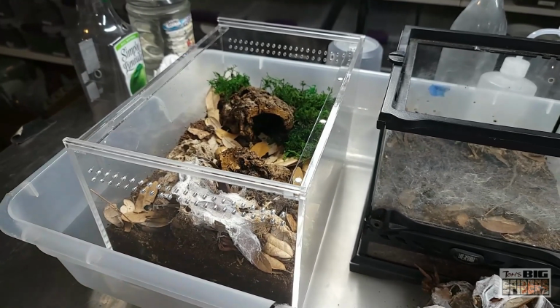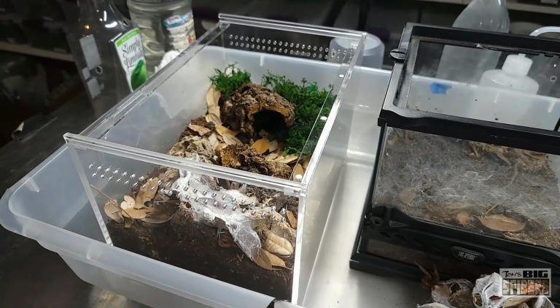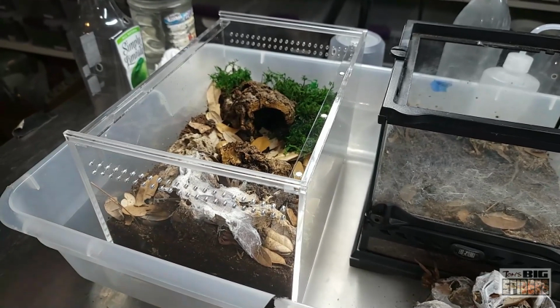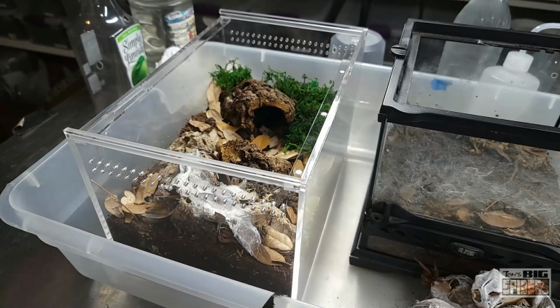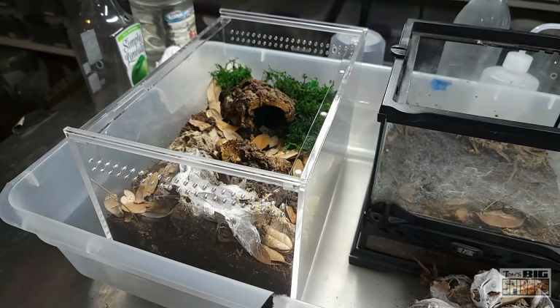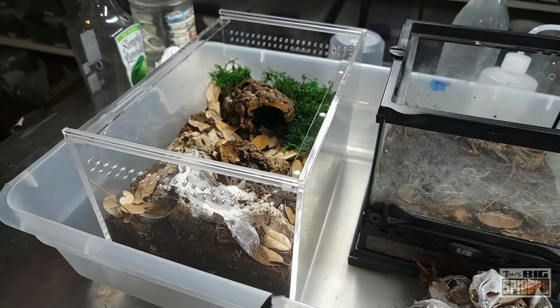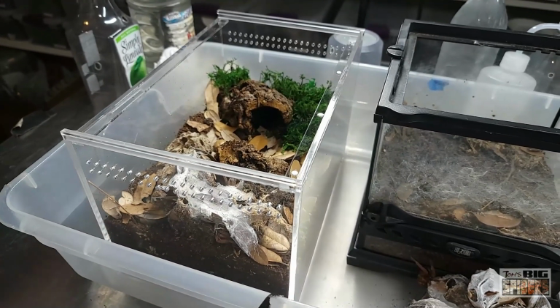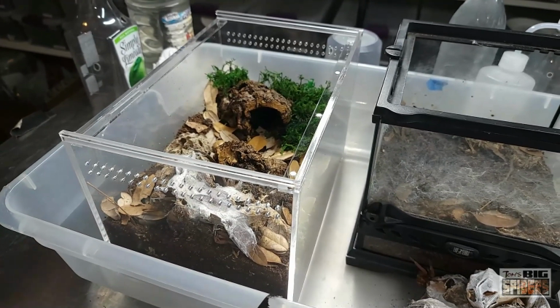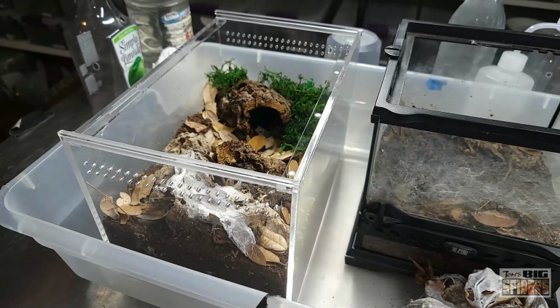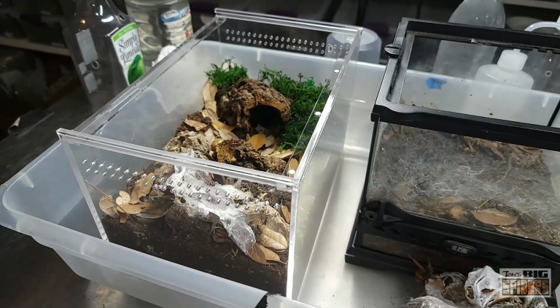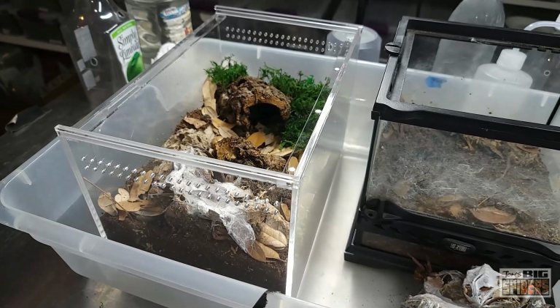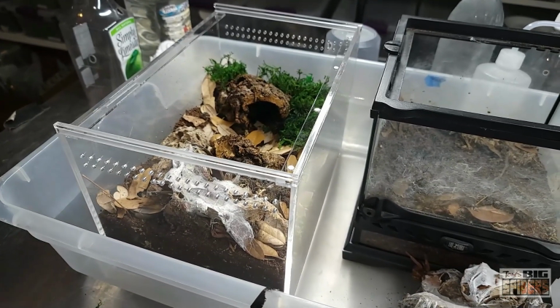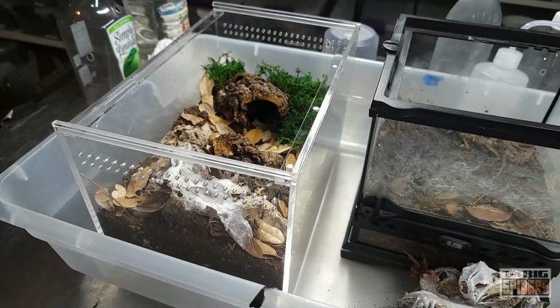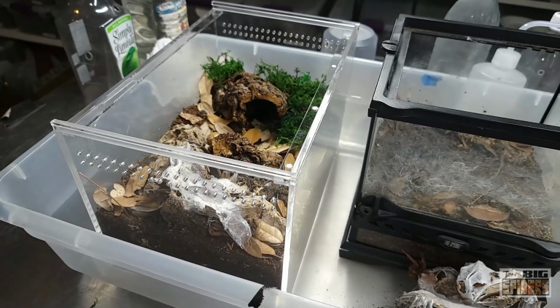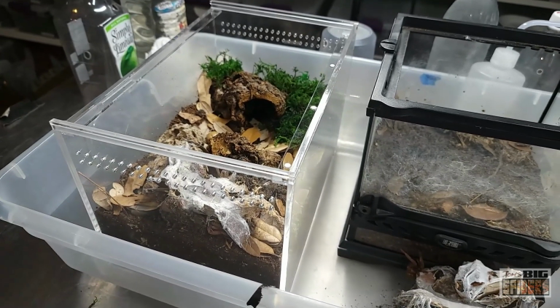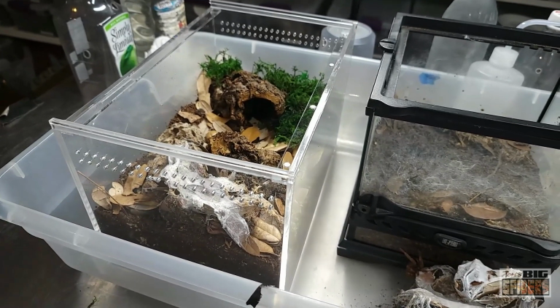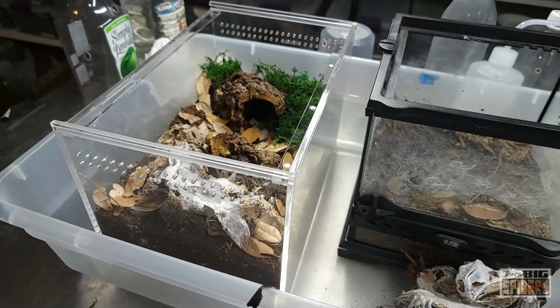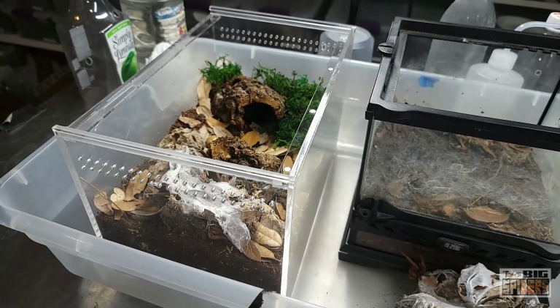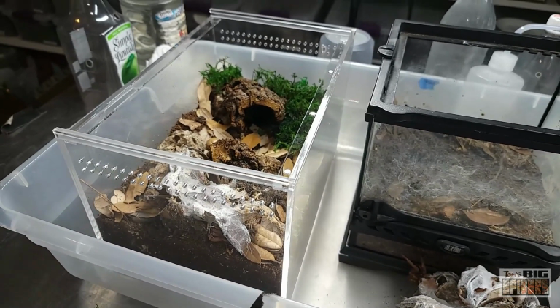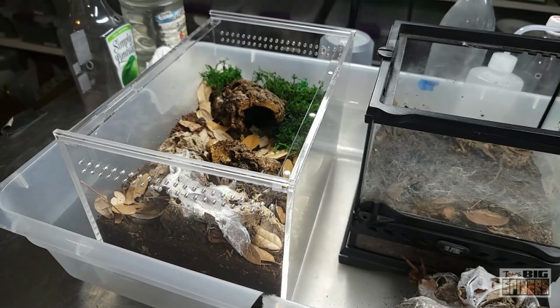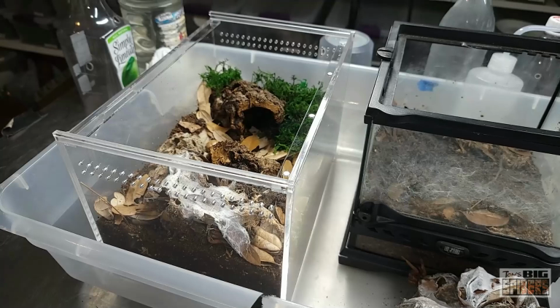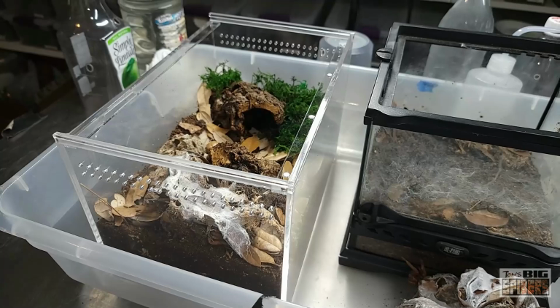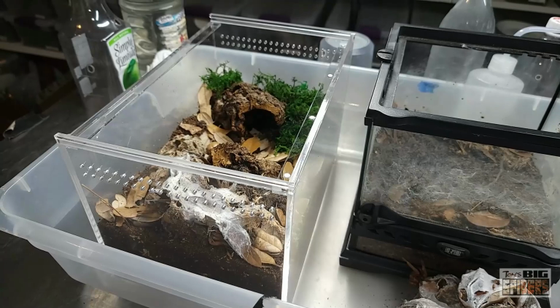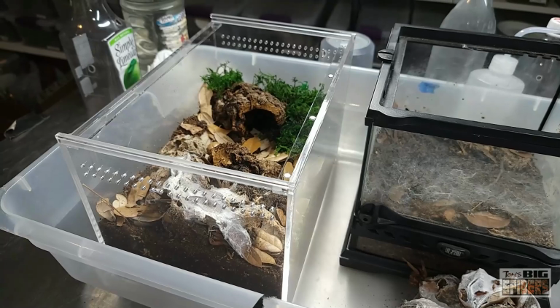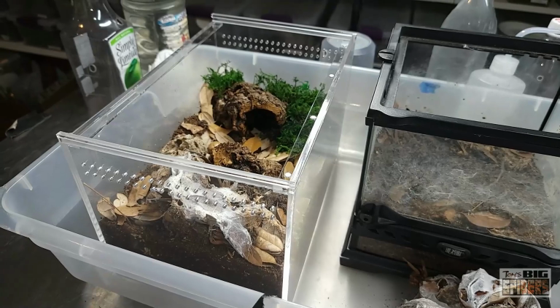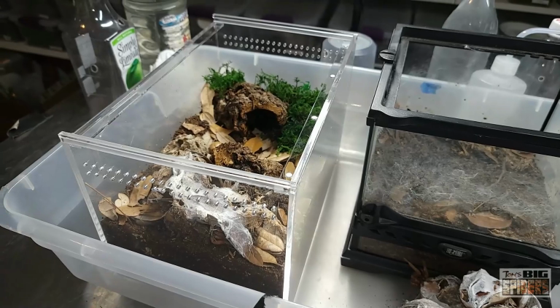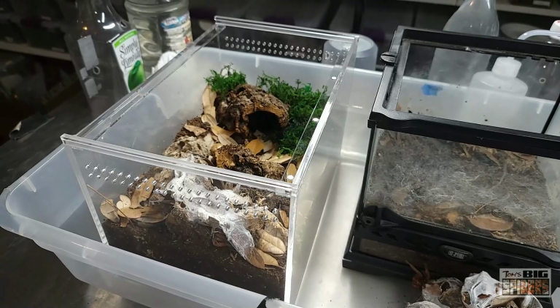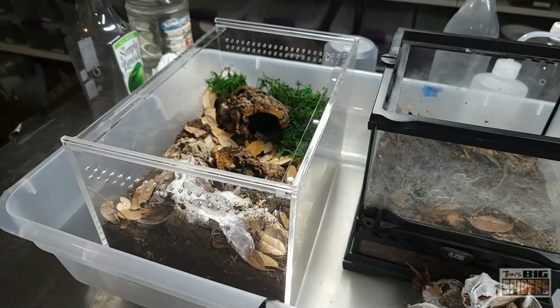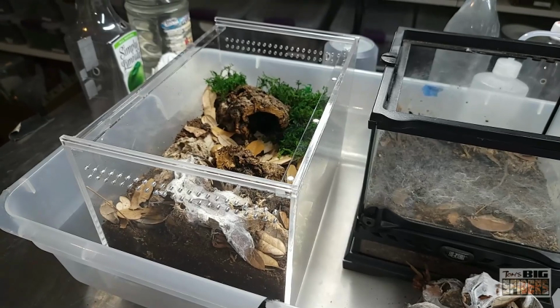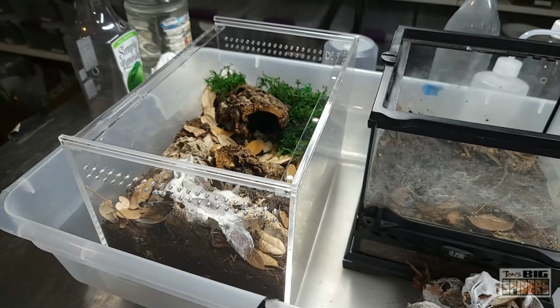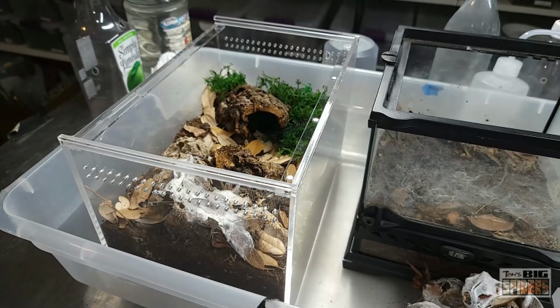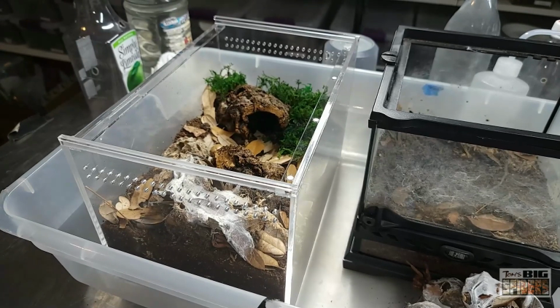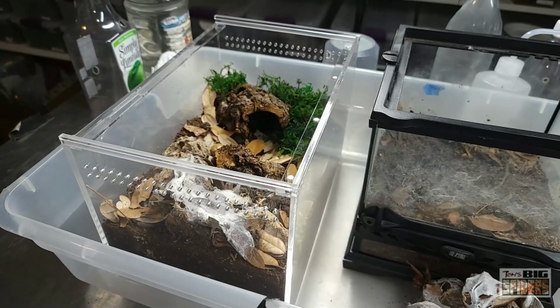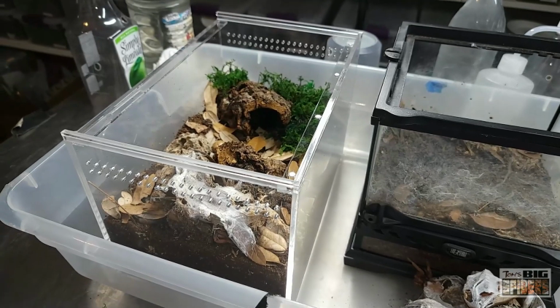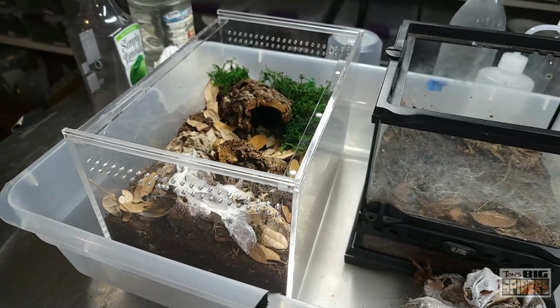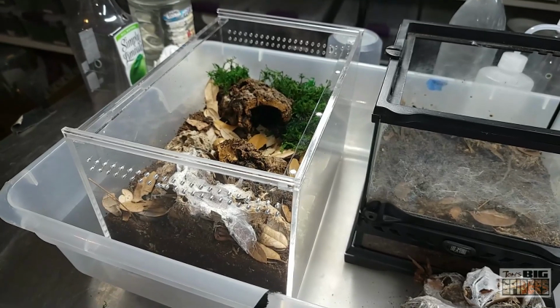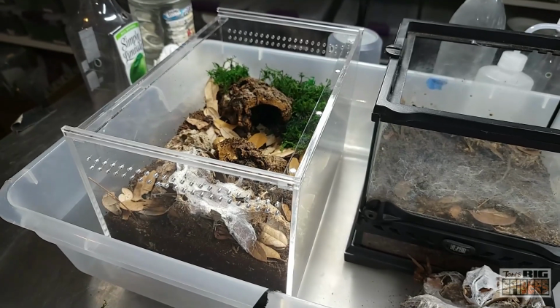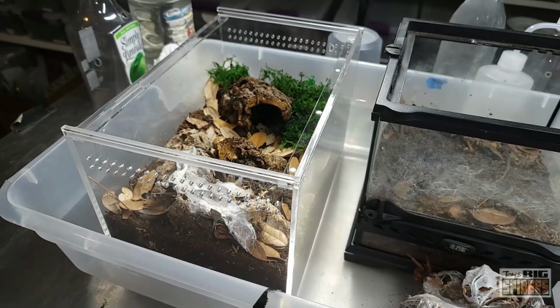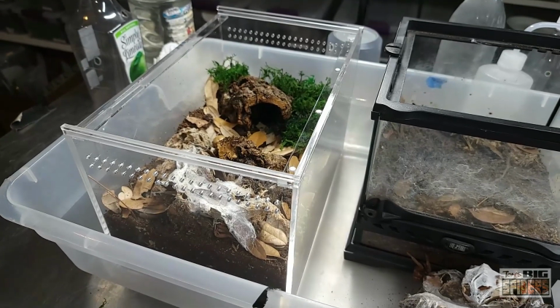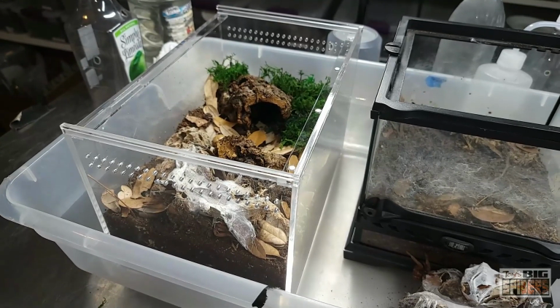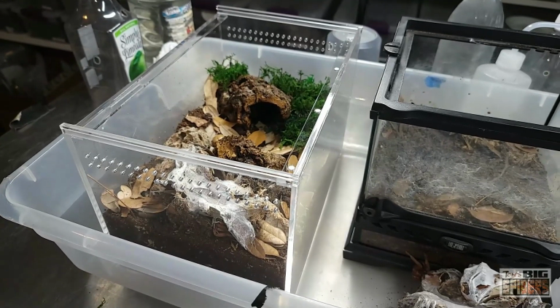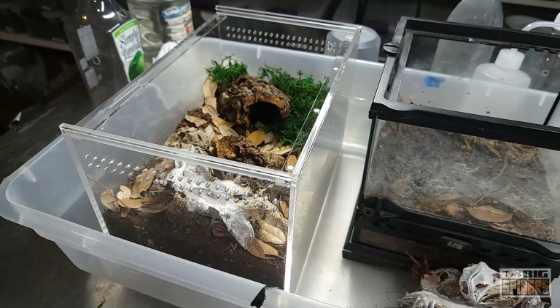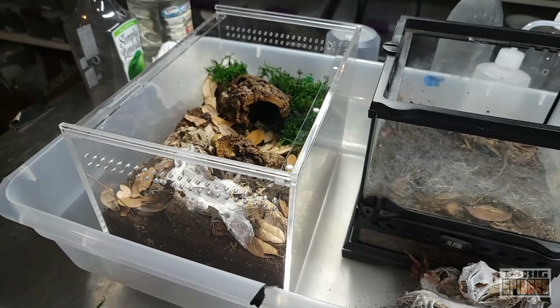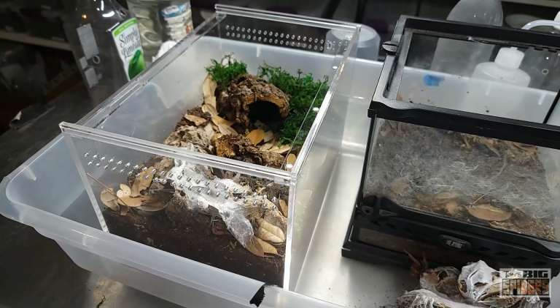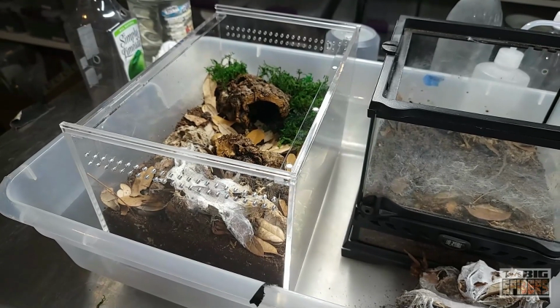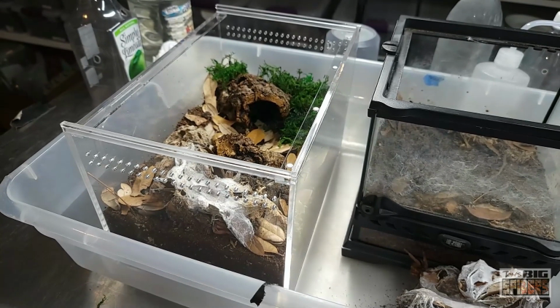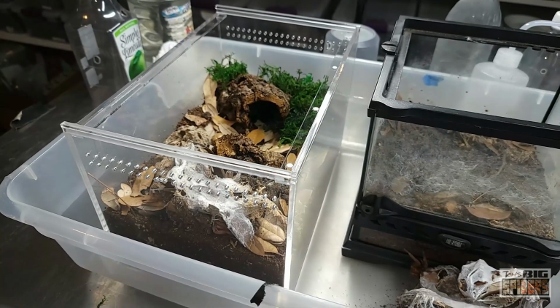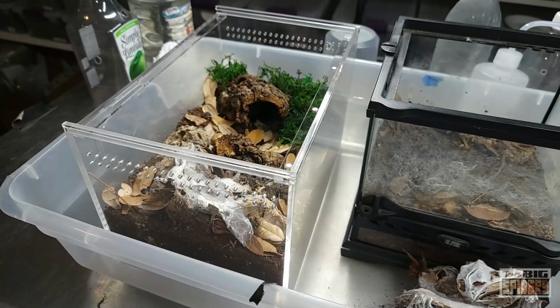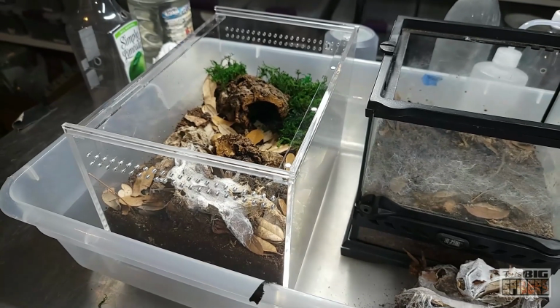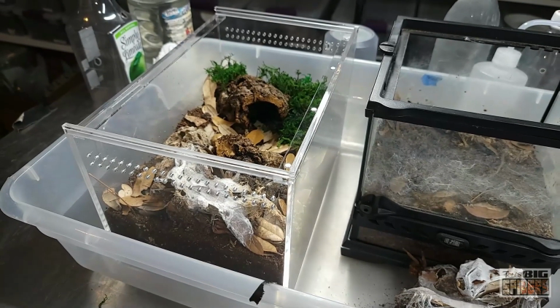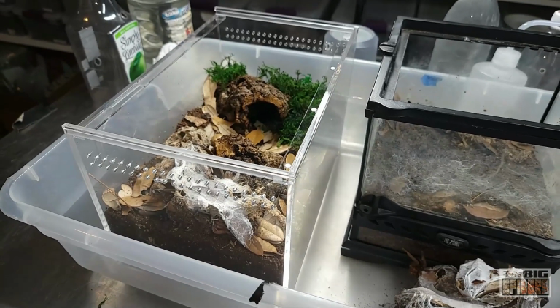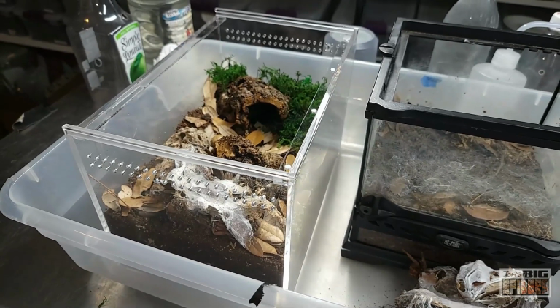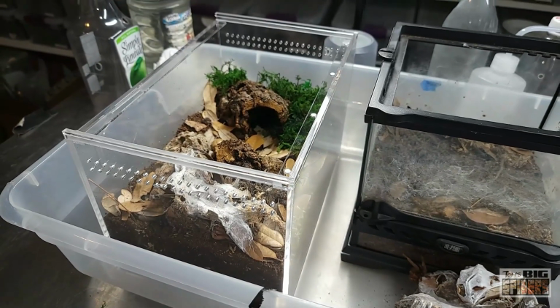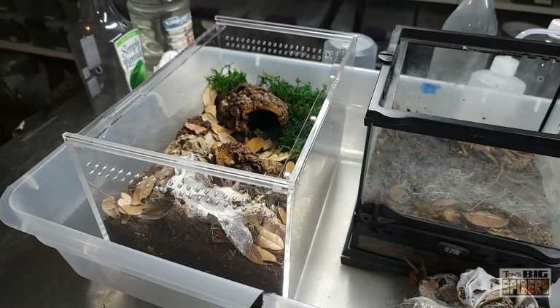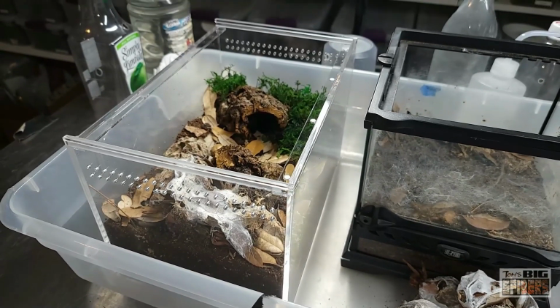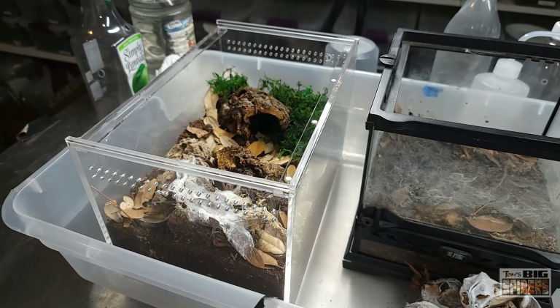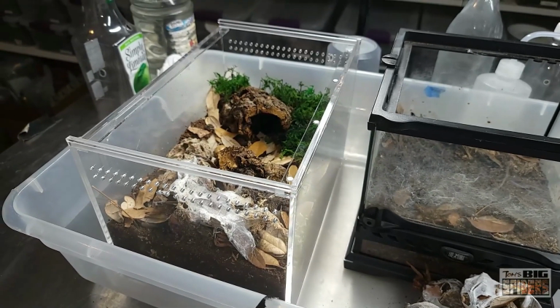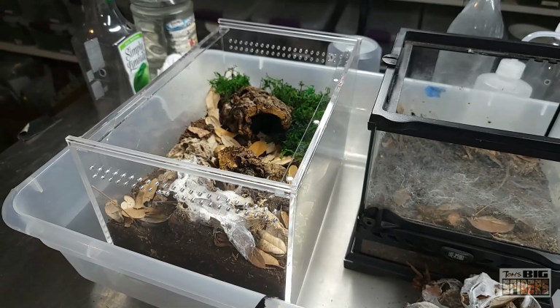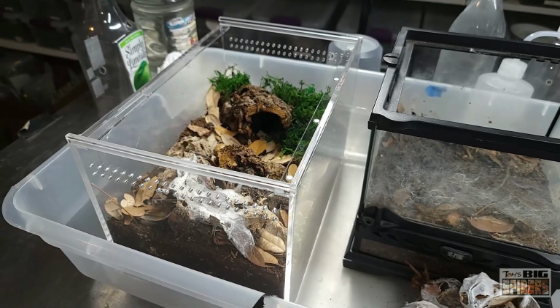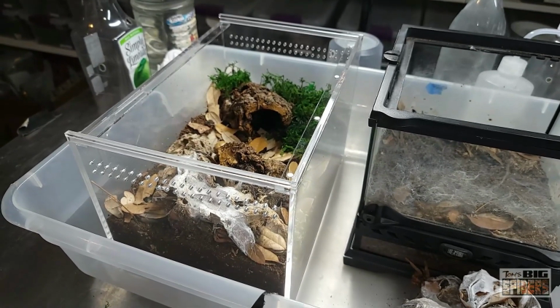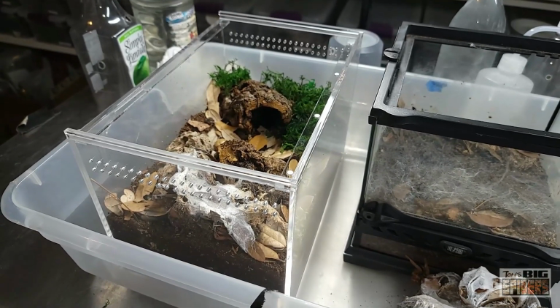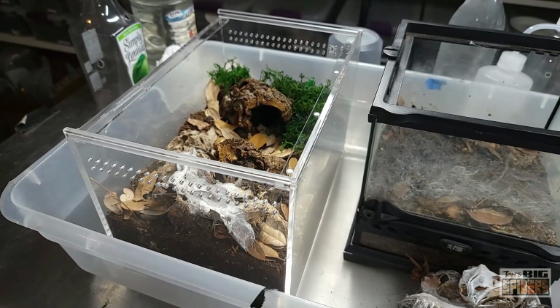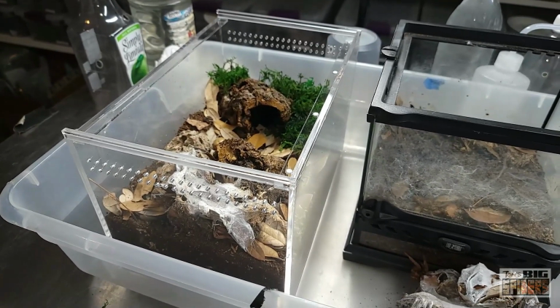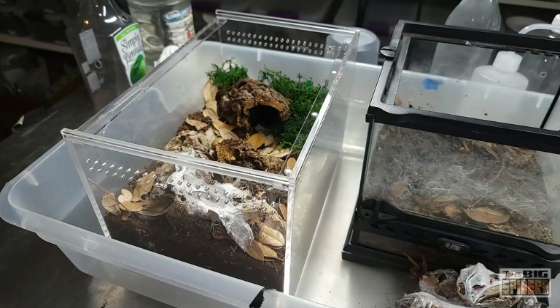I definitely encourage anybody looking for a cool, smaller tarantula — uniquely built and uniquely colored — to definitely check these guys out.